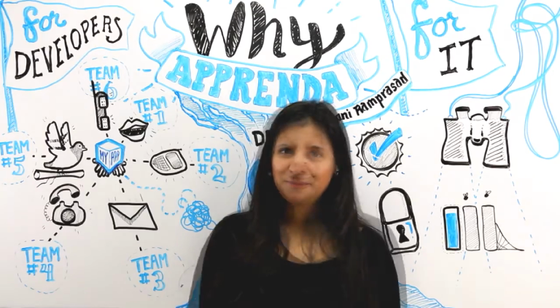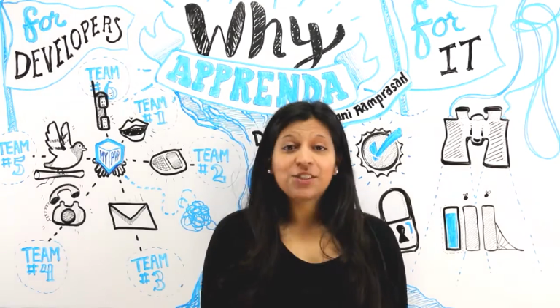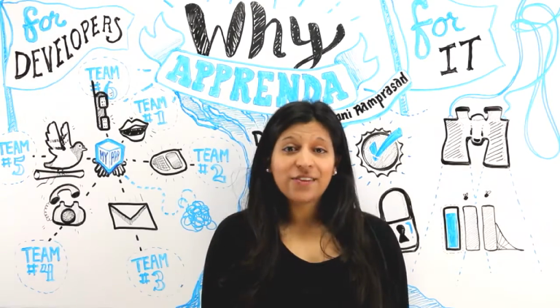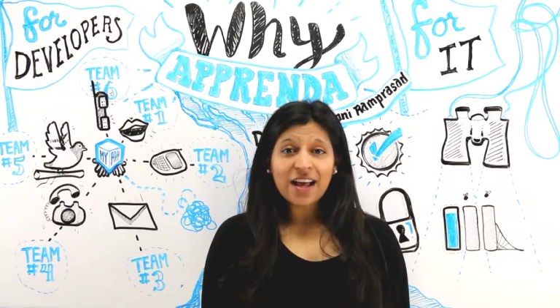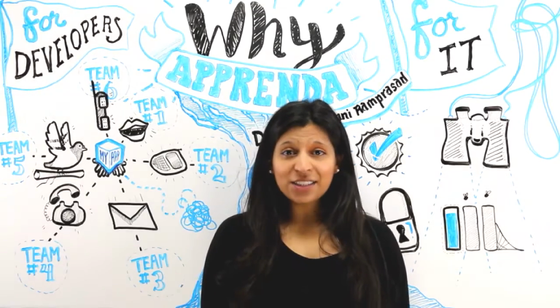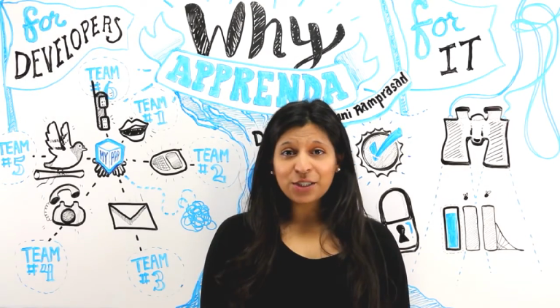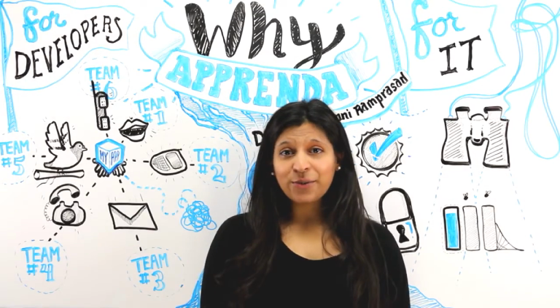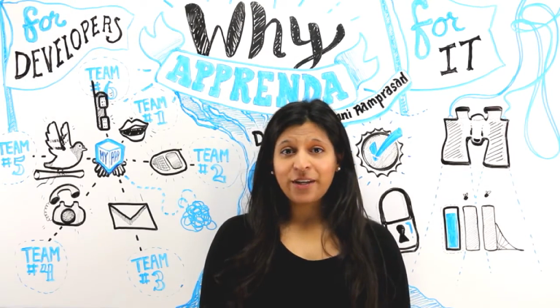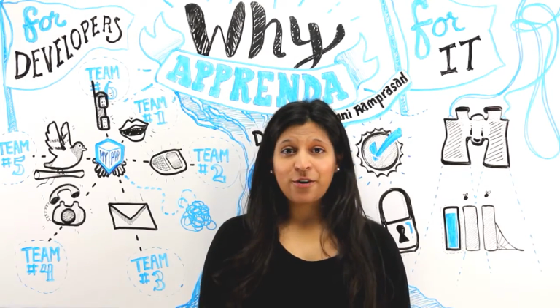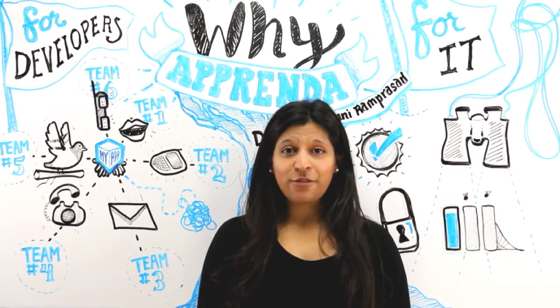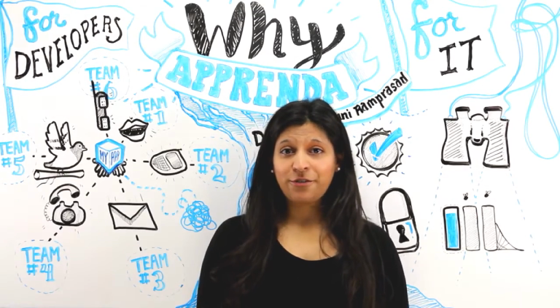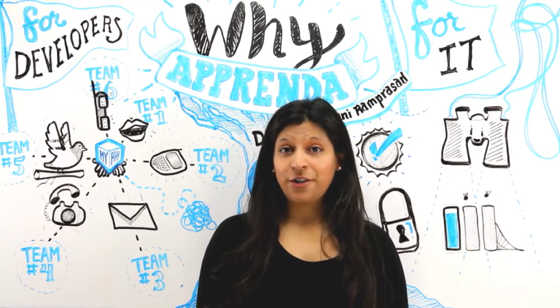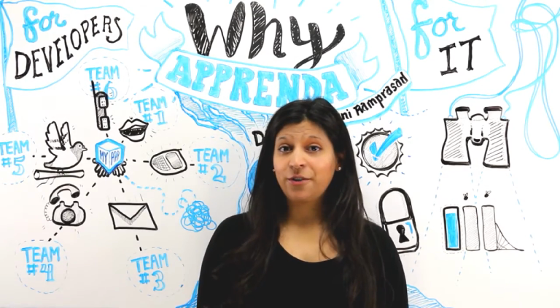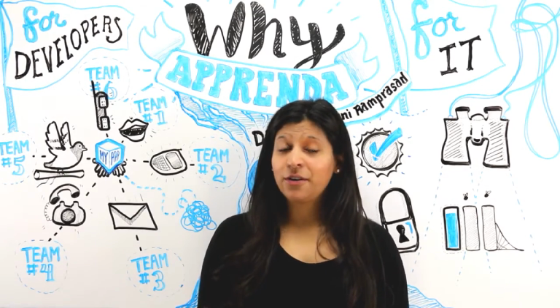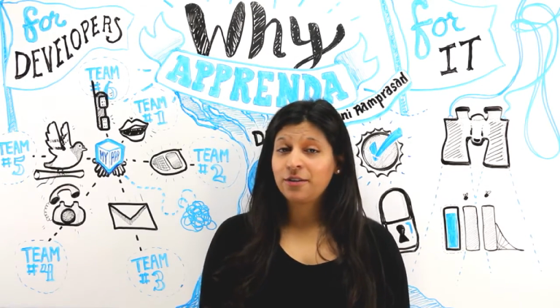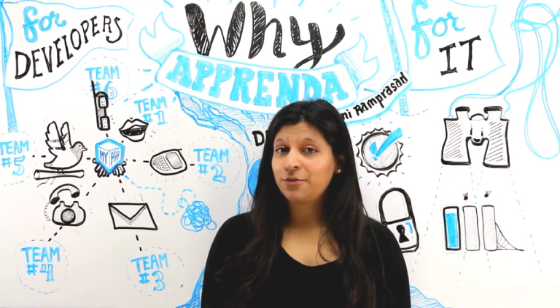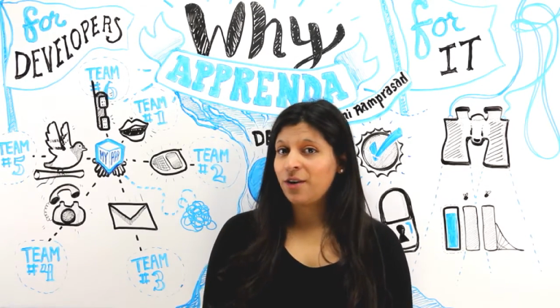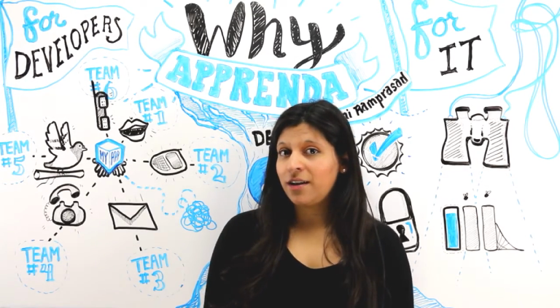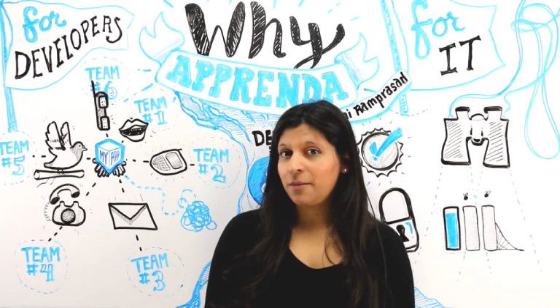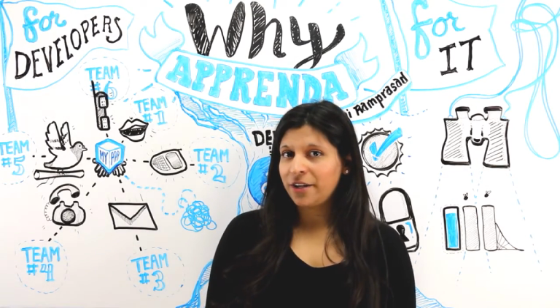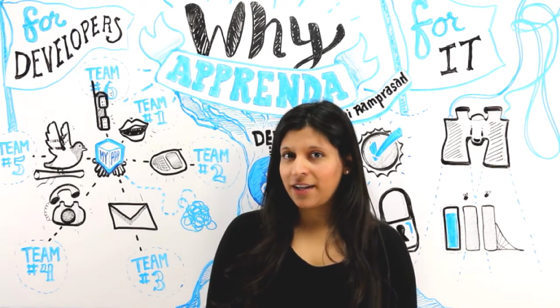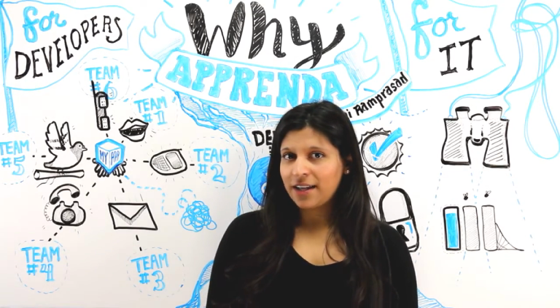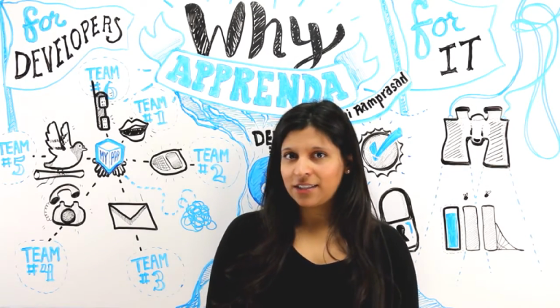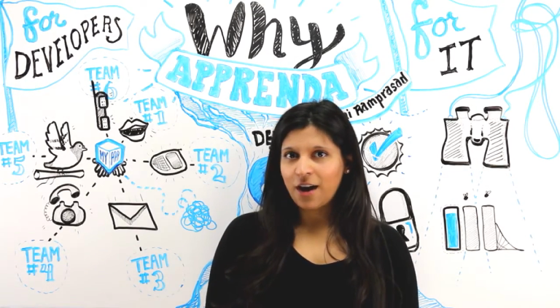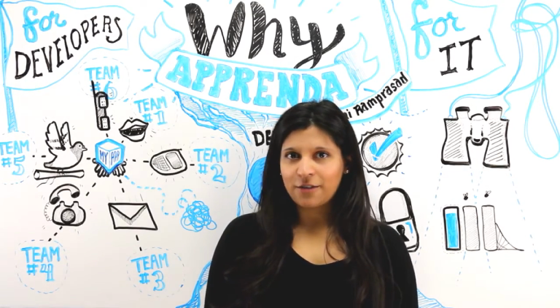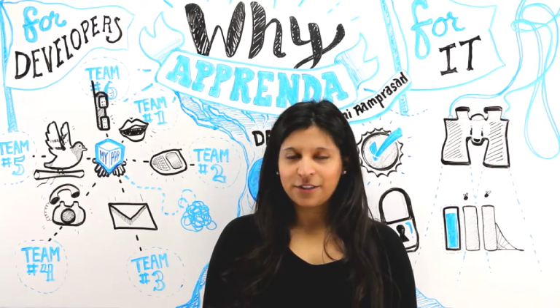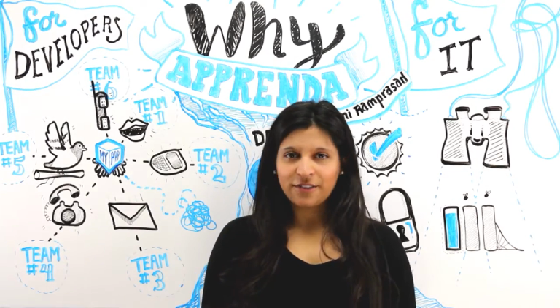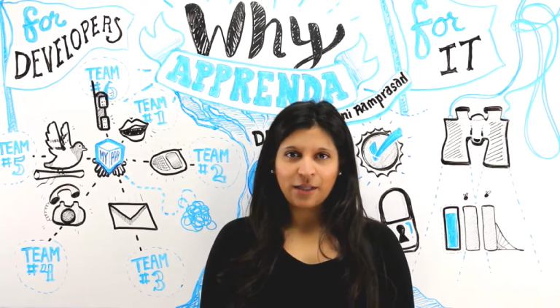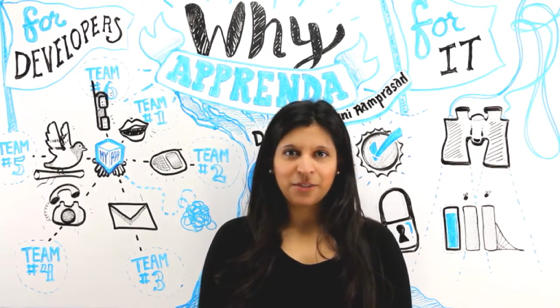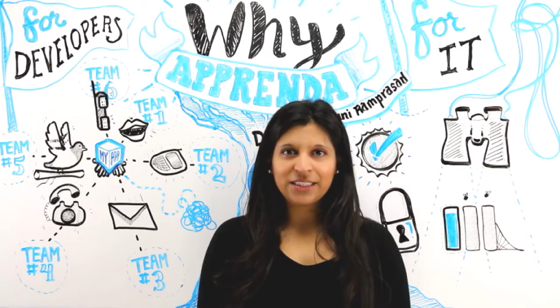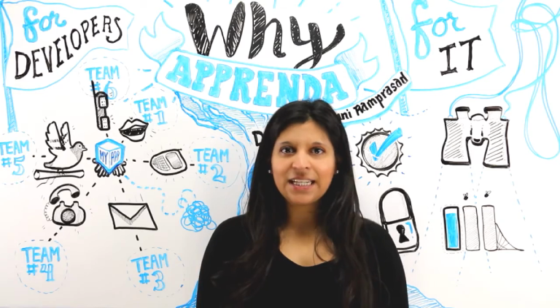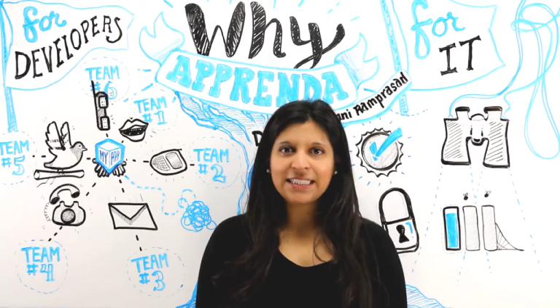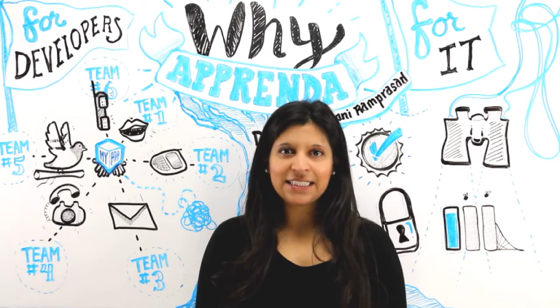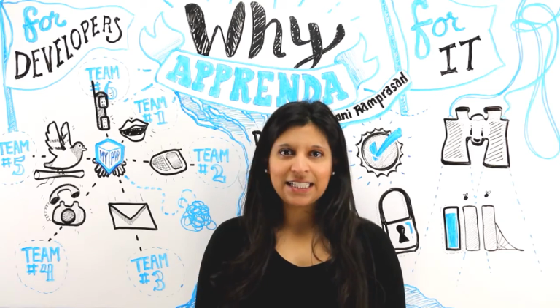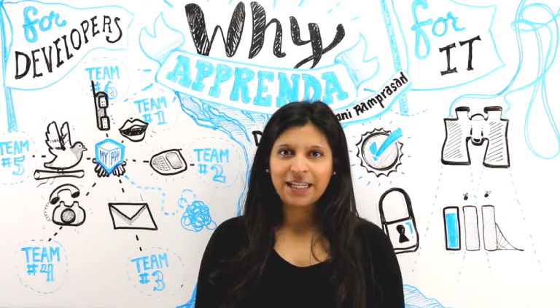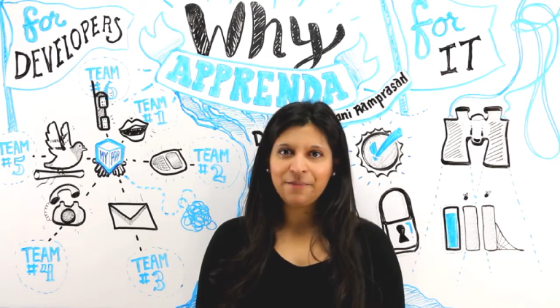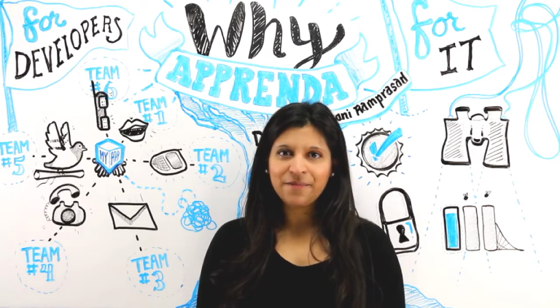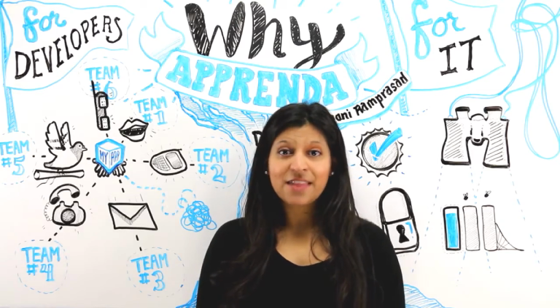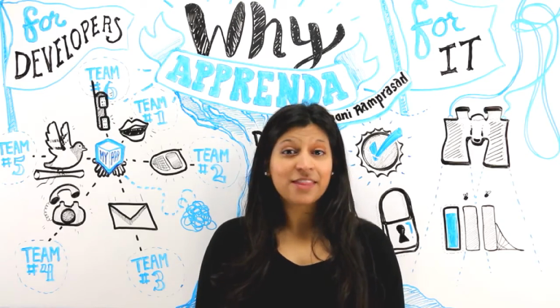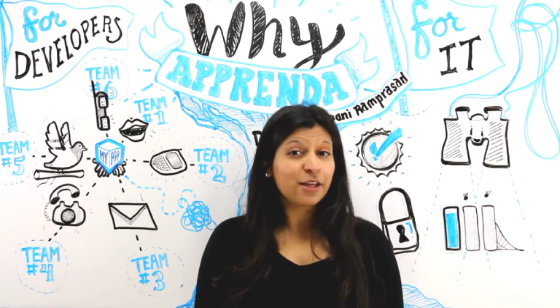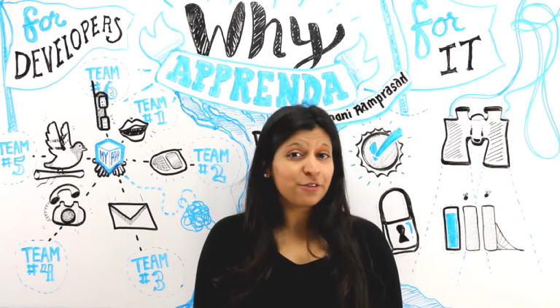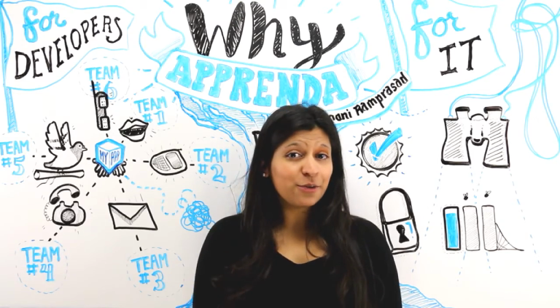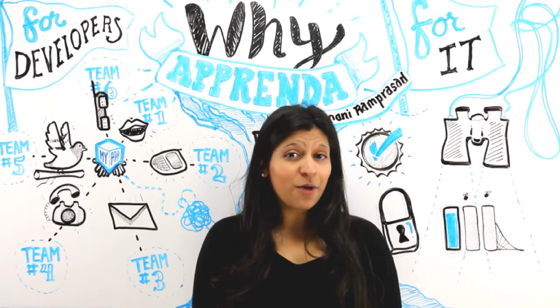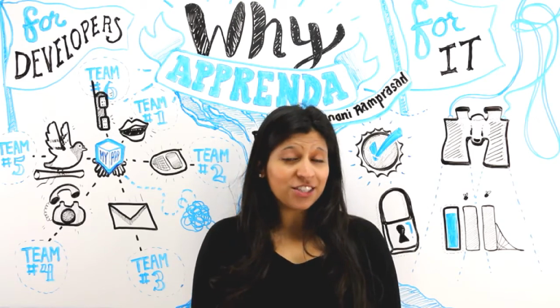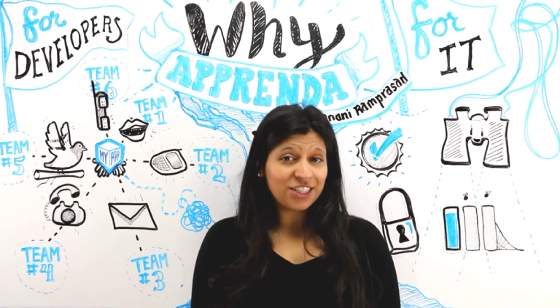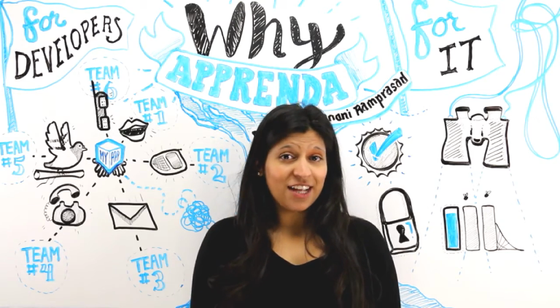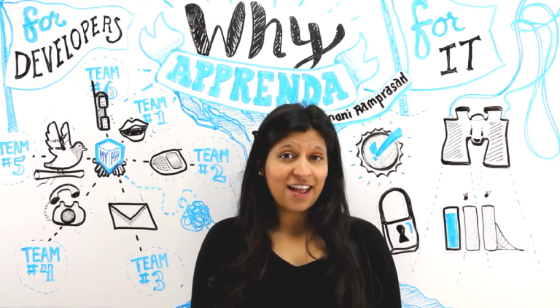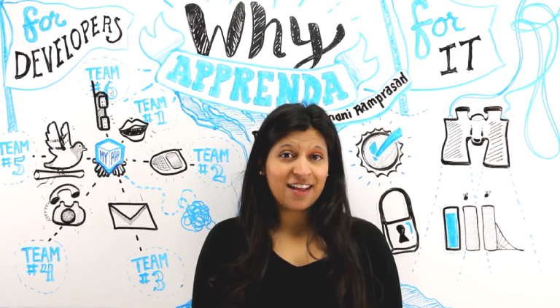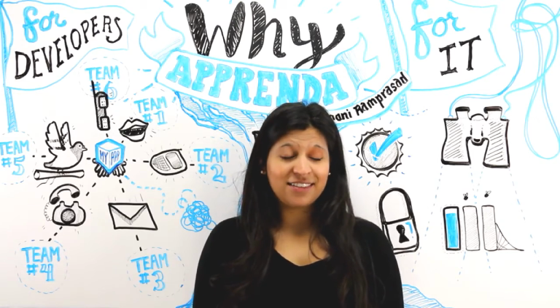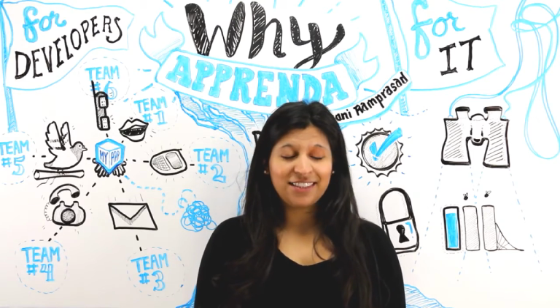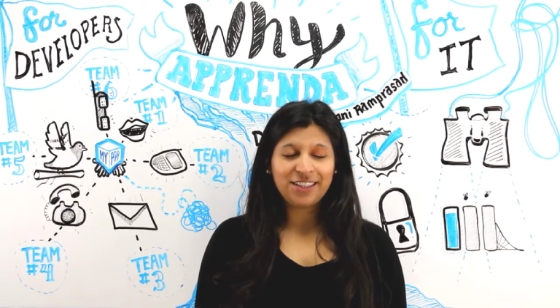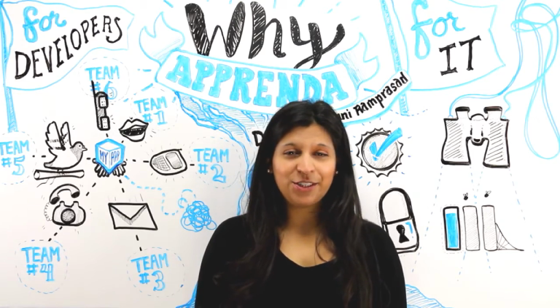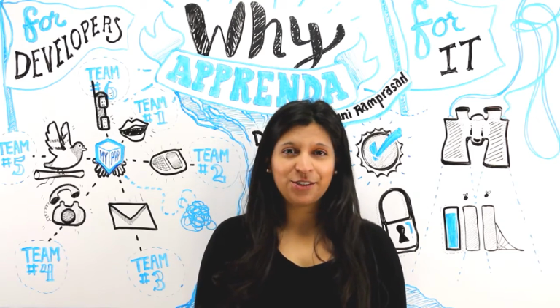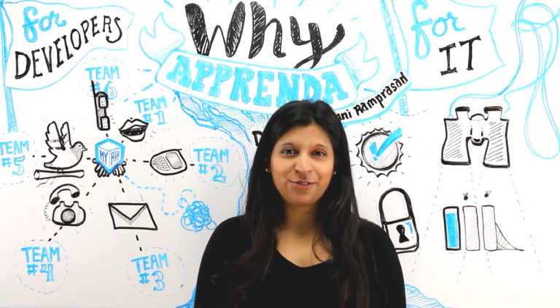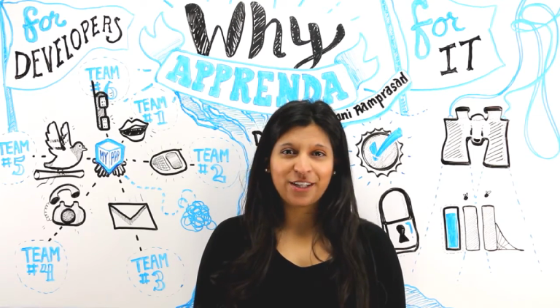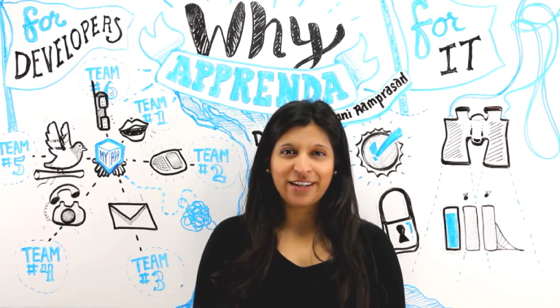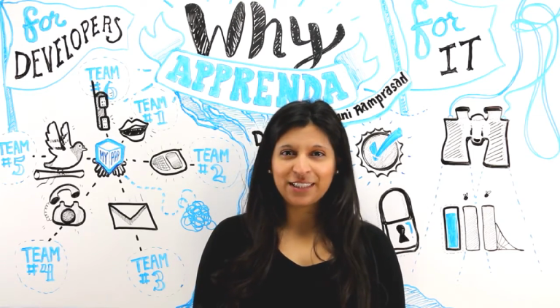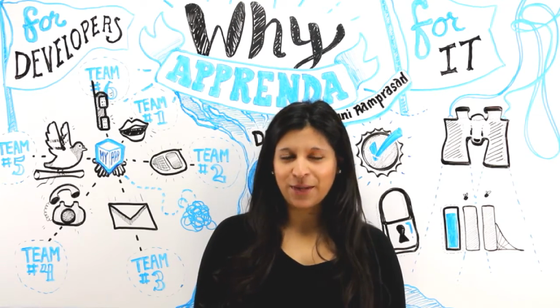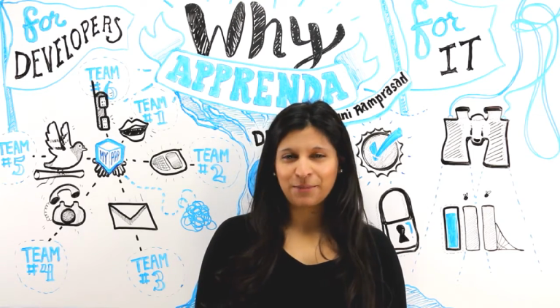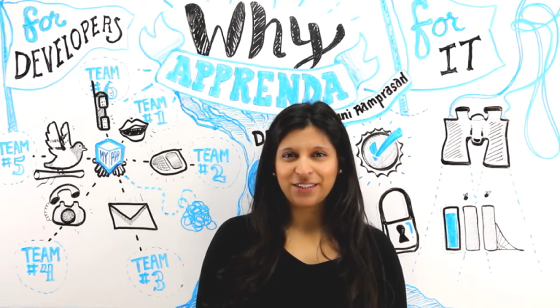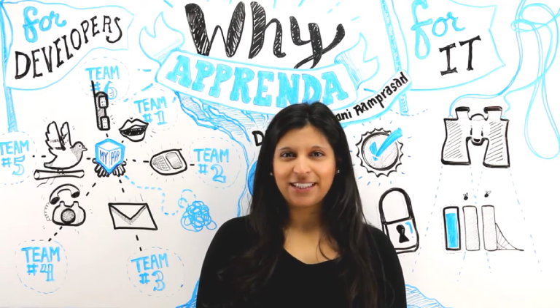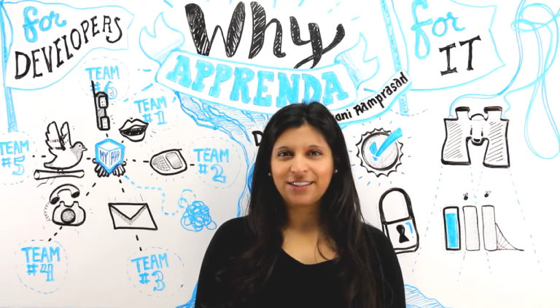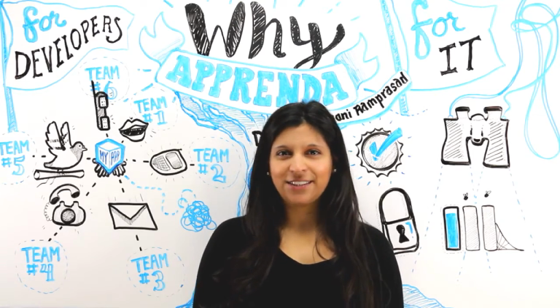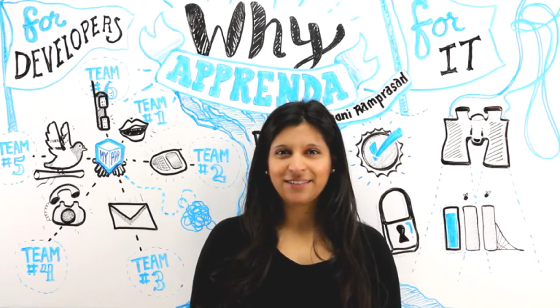So that's a quick overview of what Apprenda has to offer developers and IT. Thank you for watching, and stay tuned for our next whiteboard session. I'll see you next time.